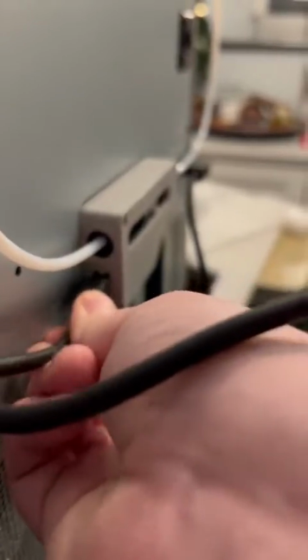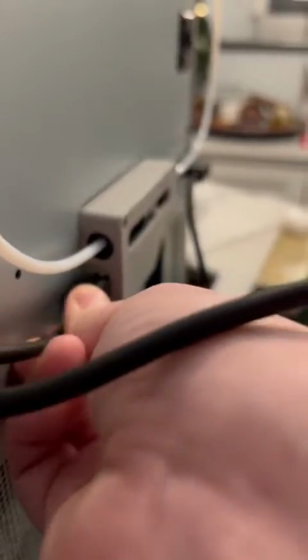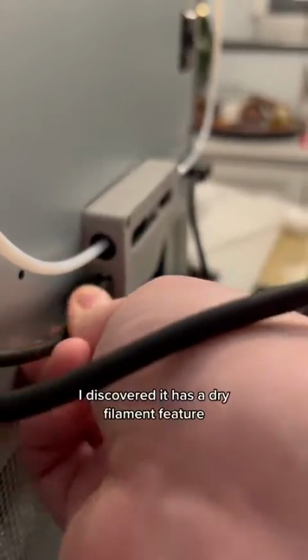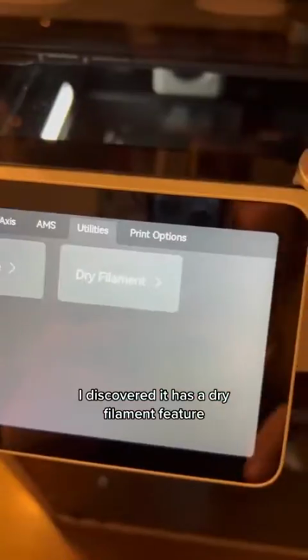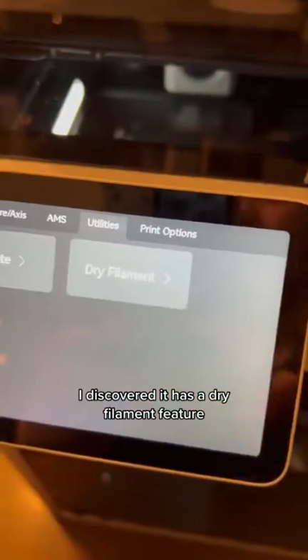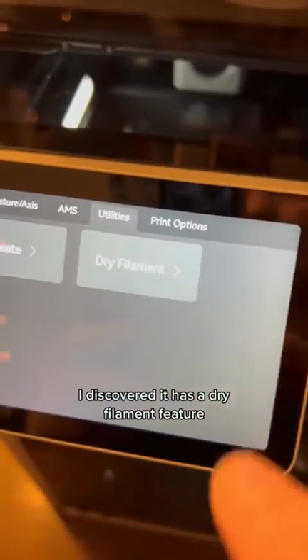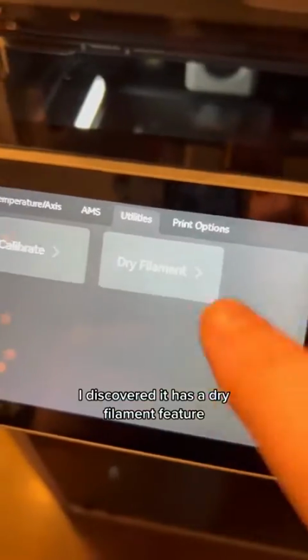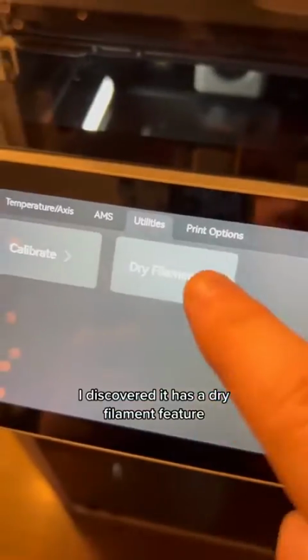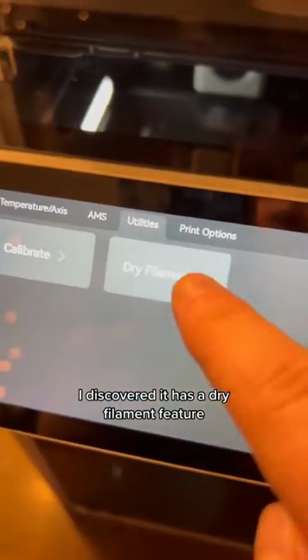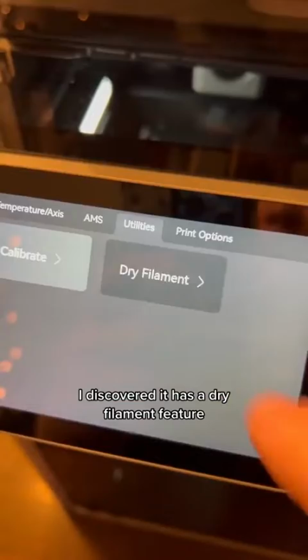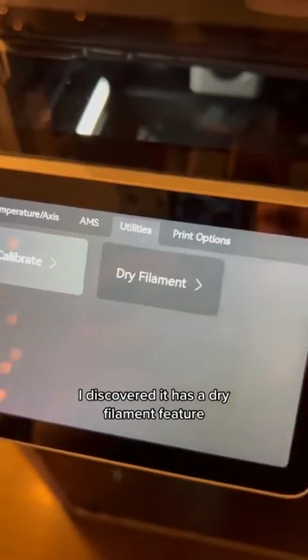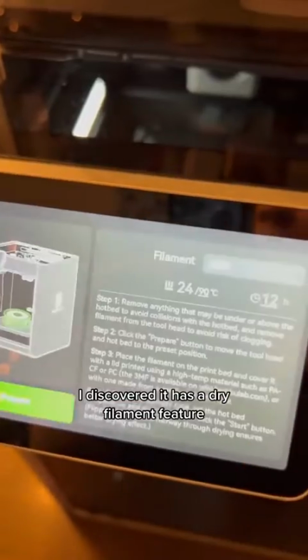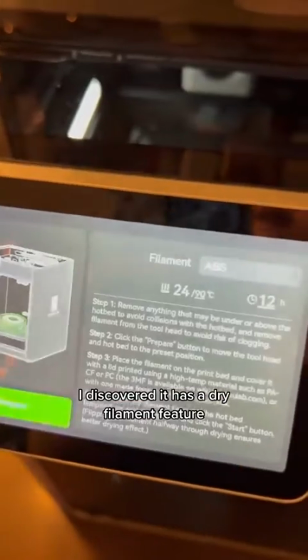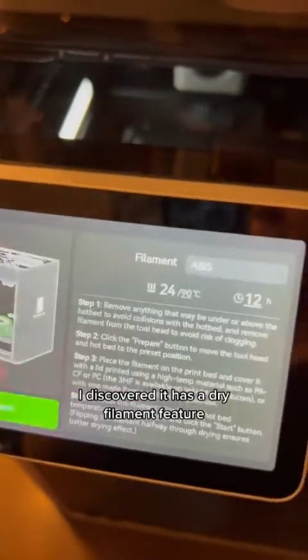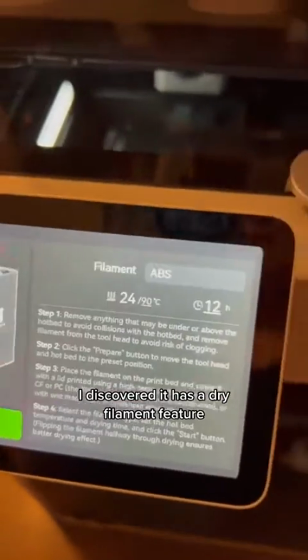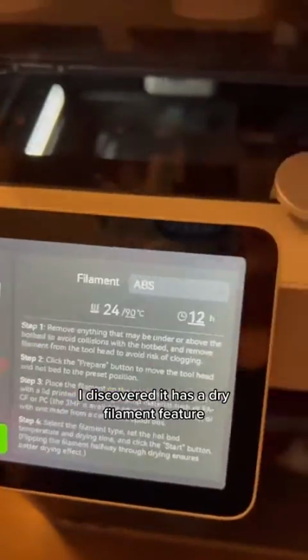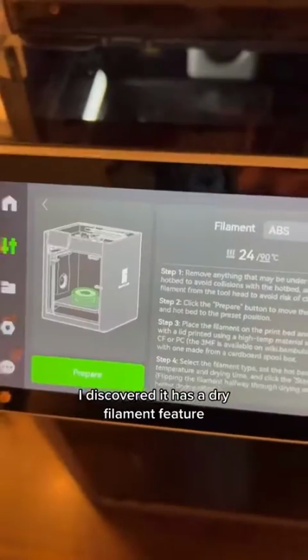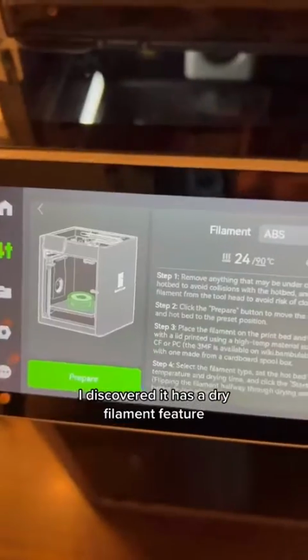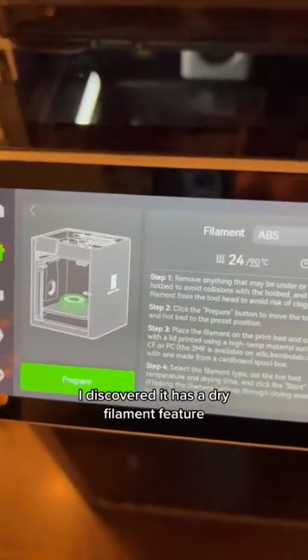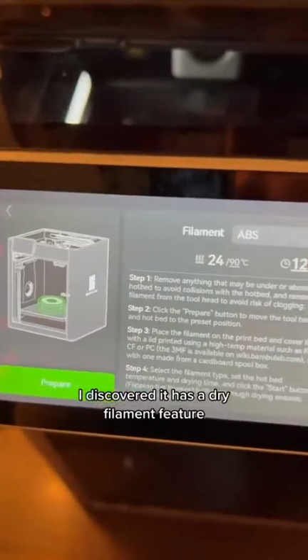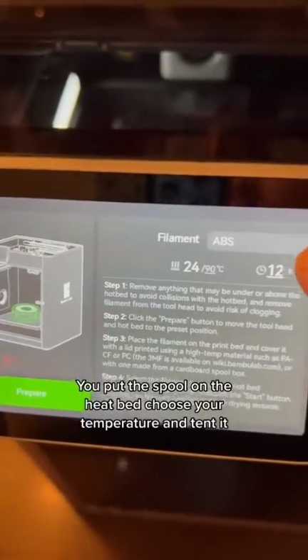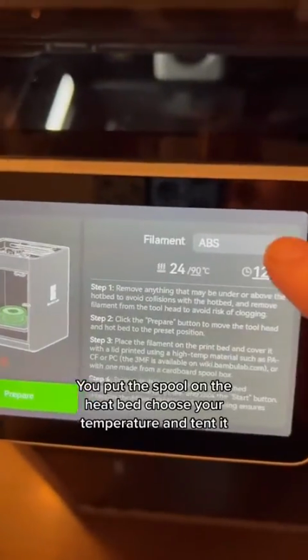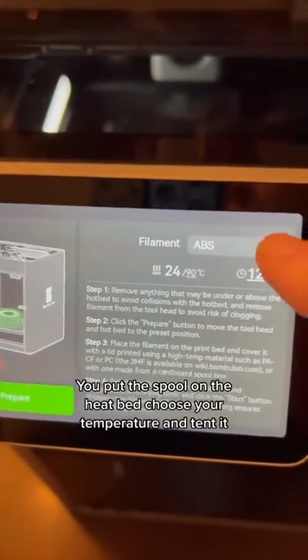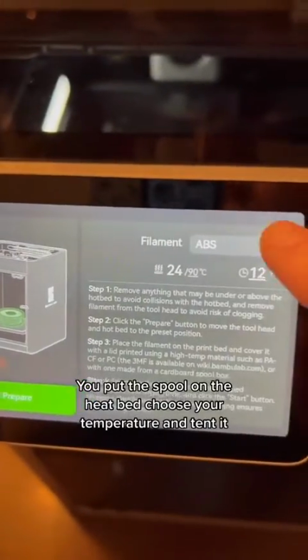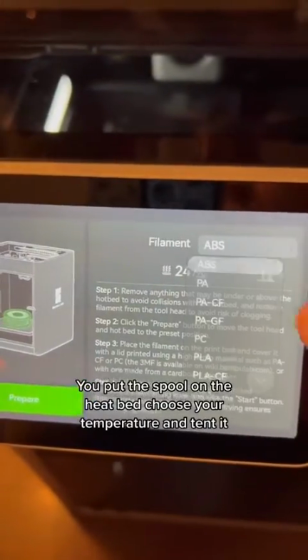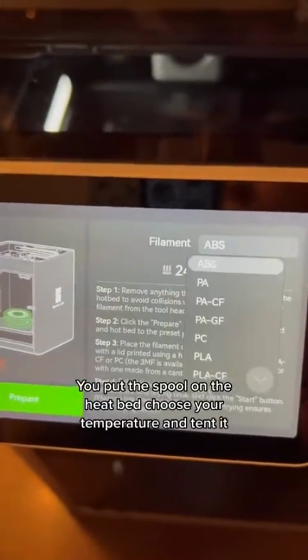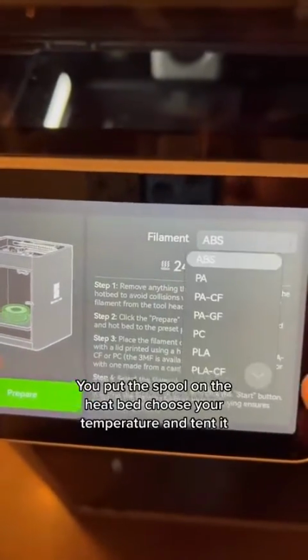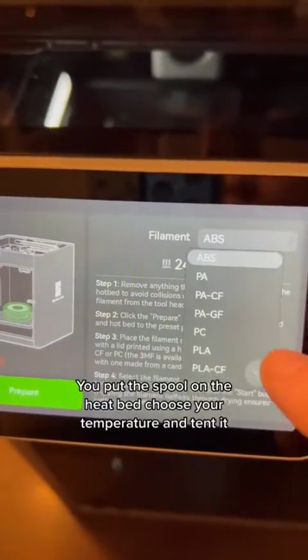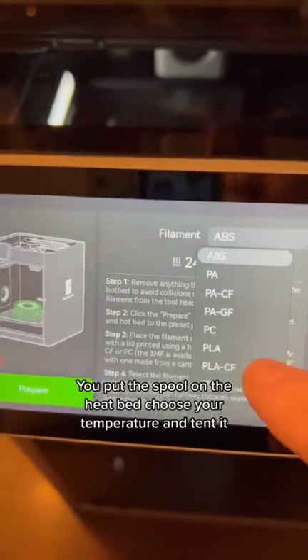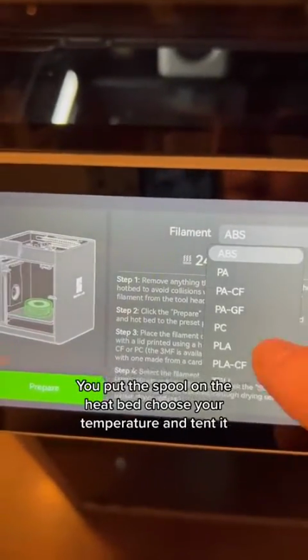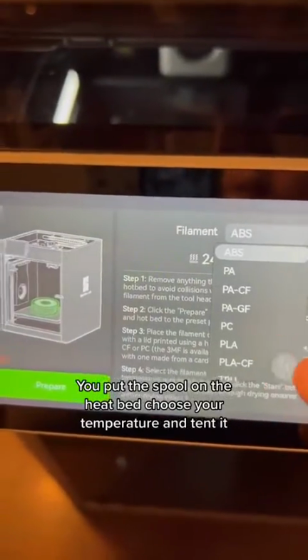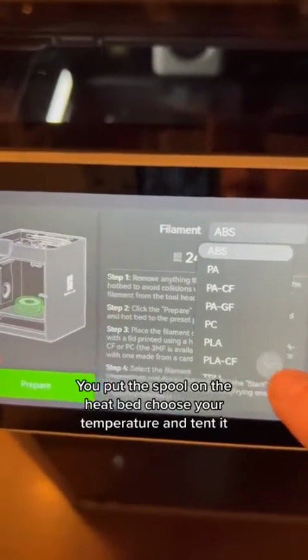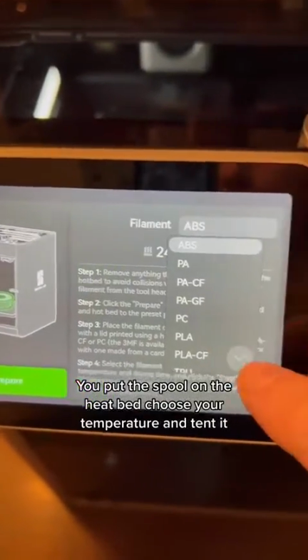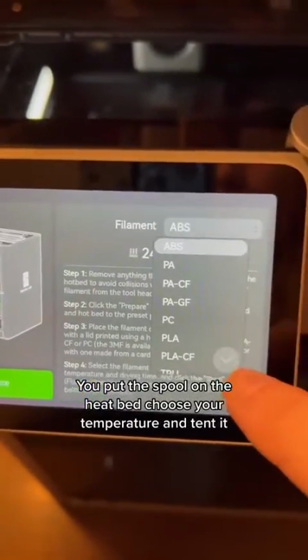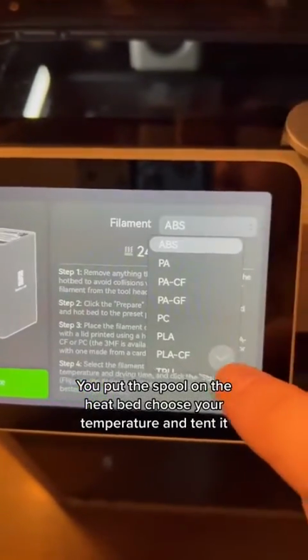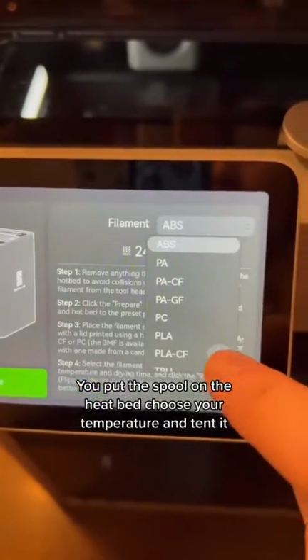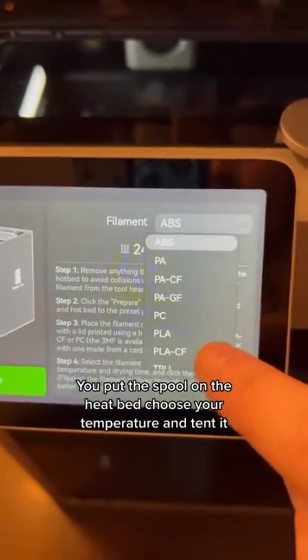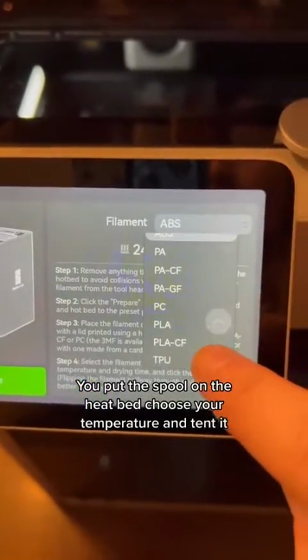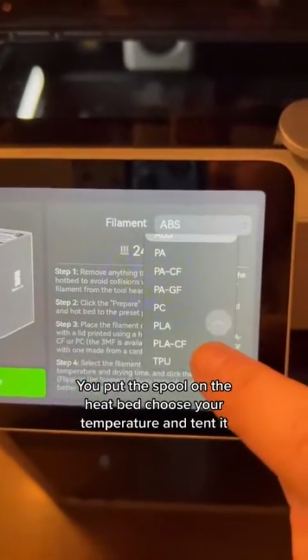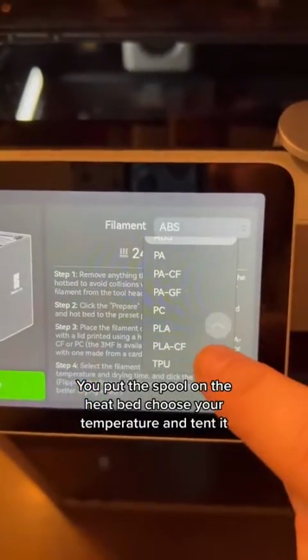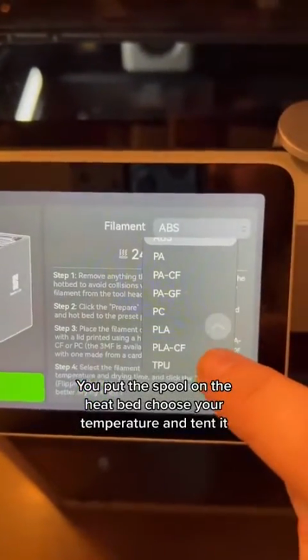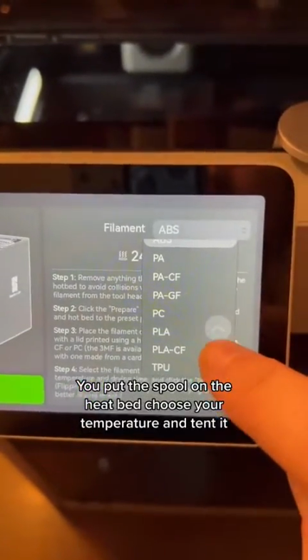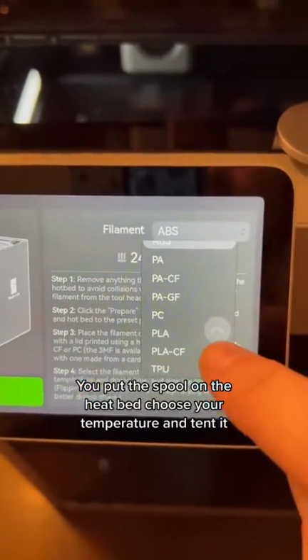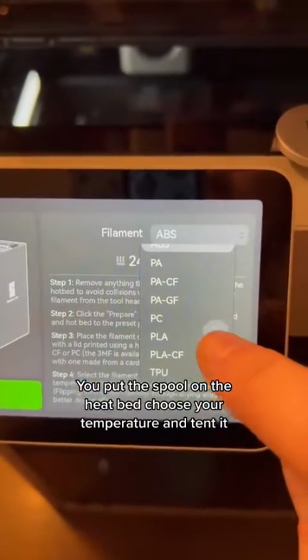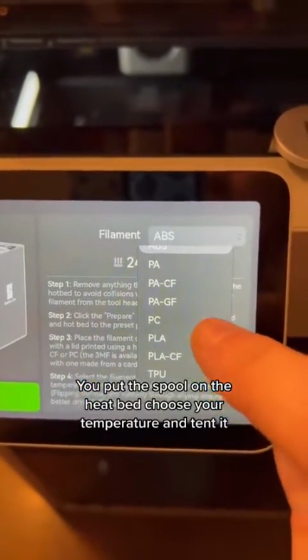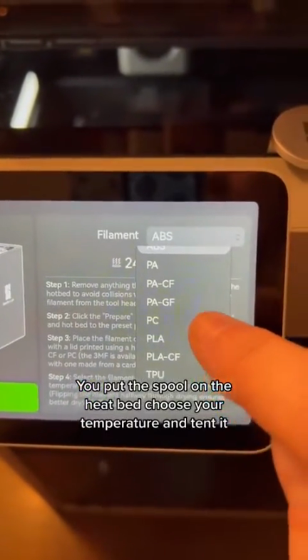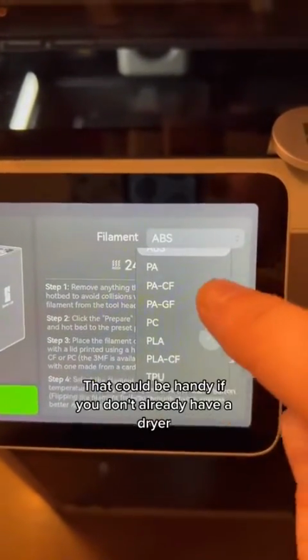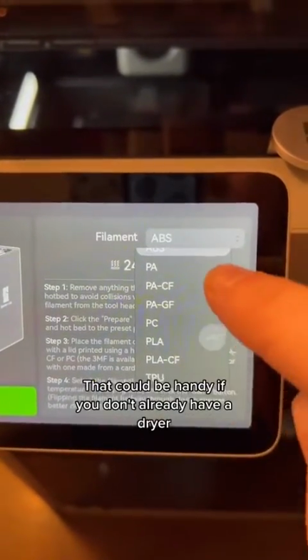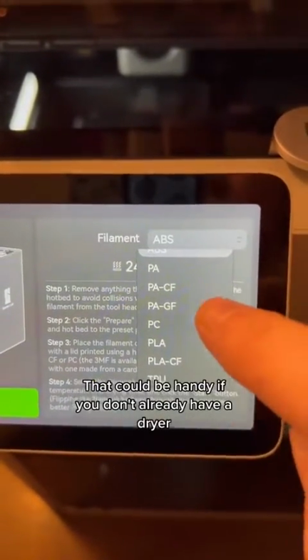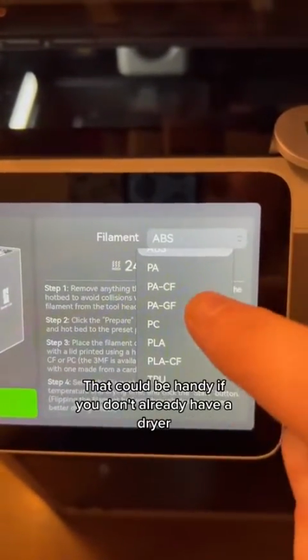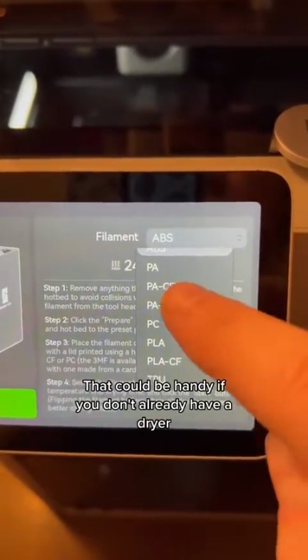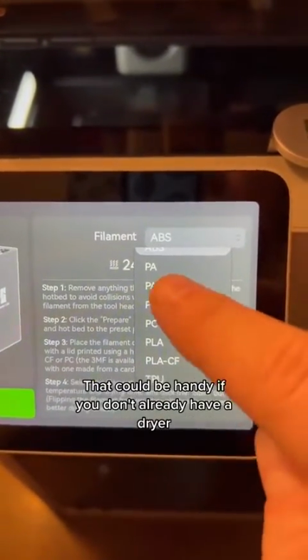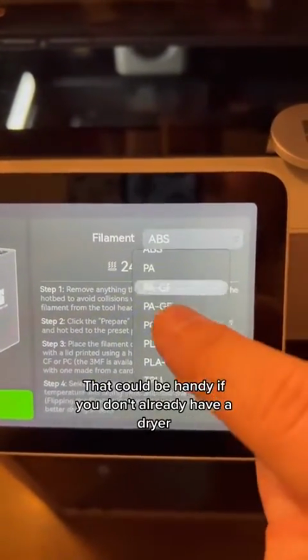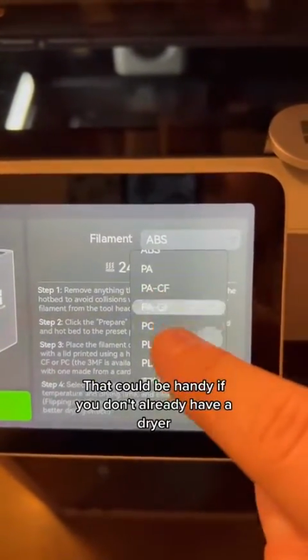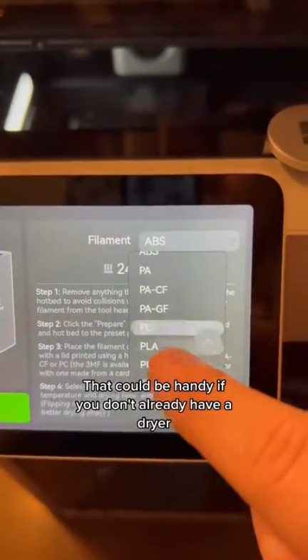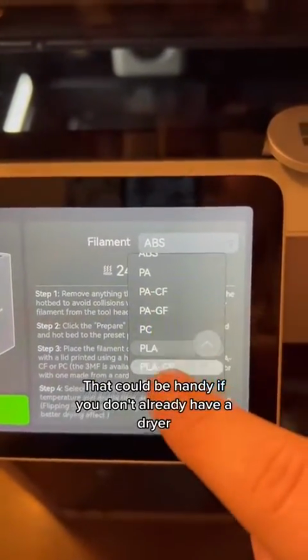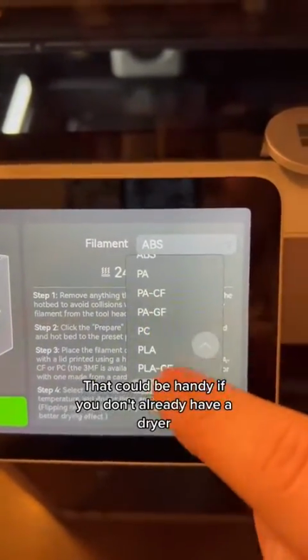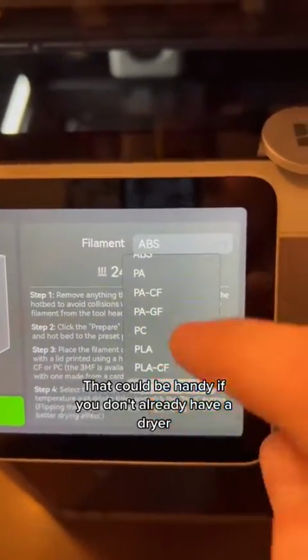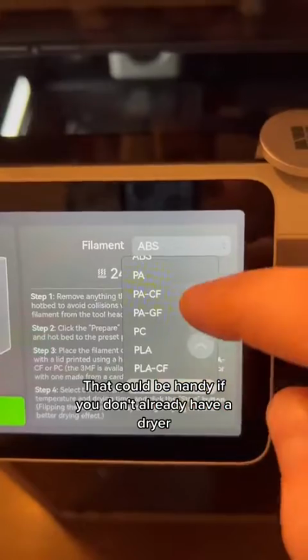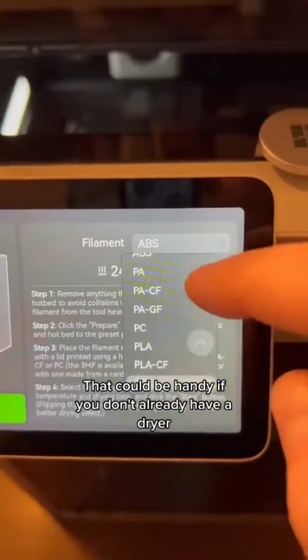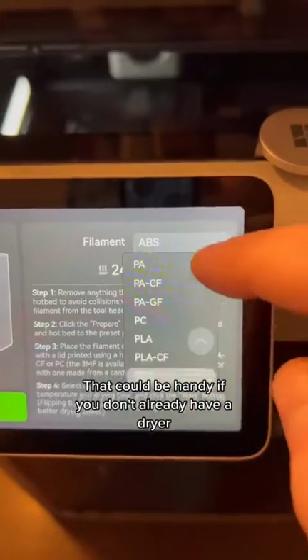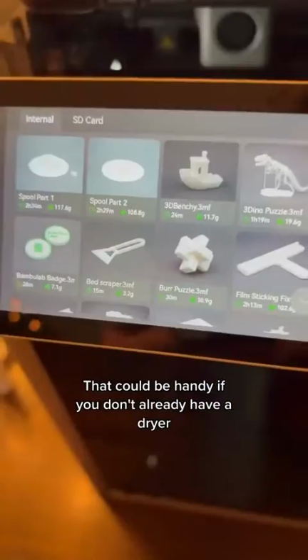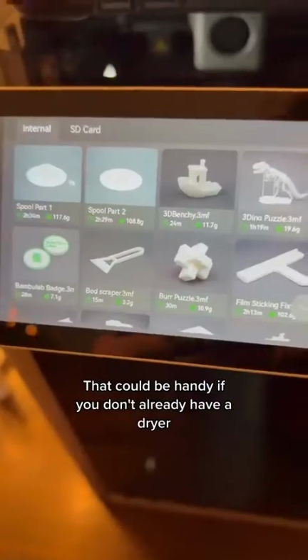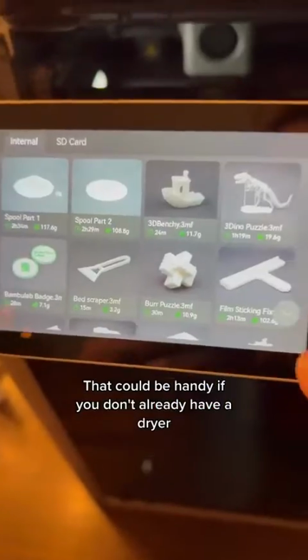I discovered it has a dry filament feature. You put the spool on the heat bed, choose your temperature, and tent it. That could be handy if you don't already have a dryer.